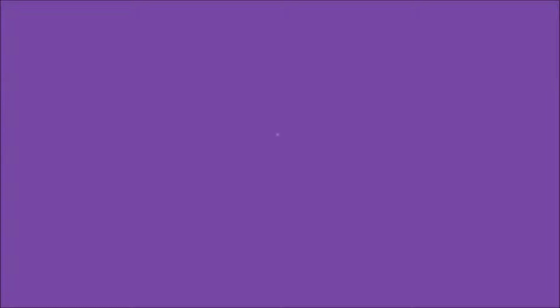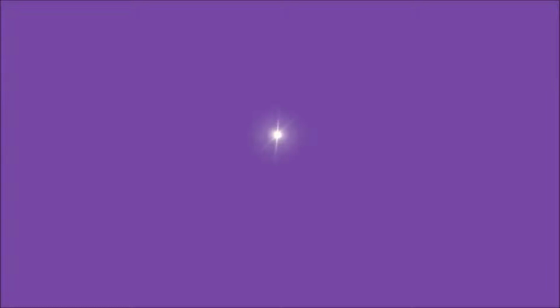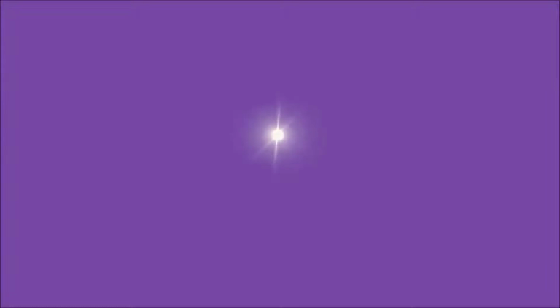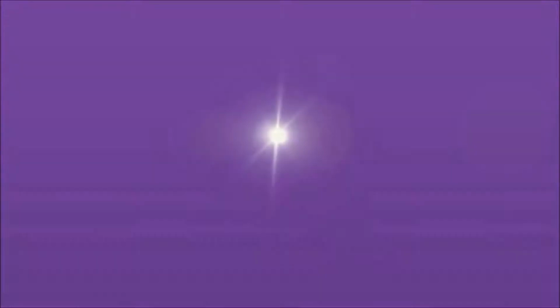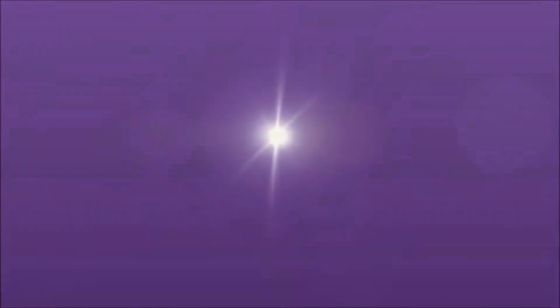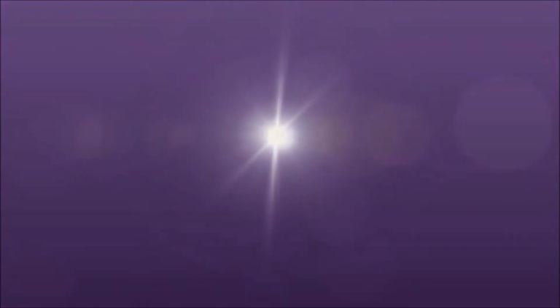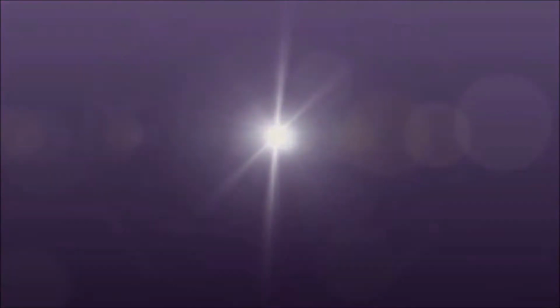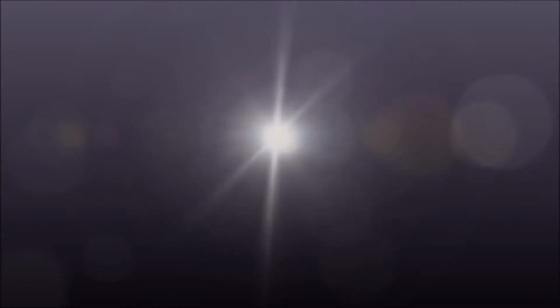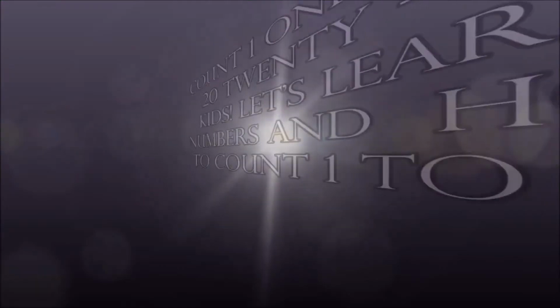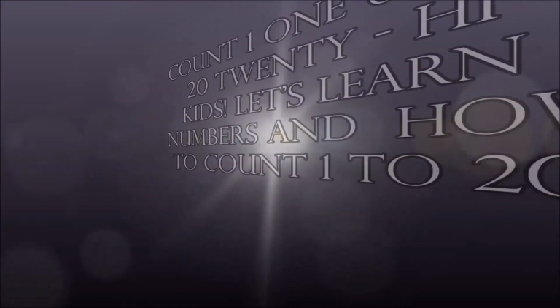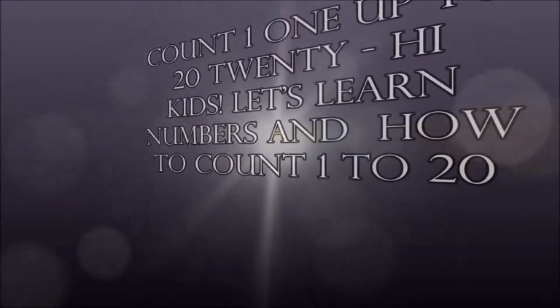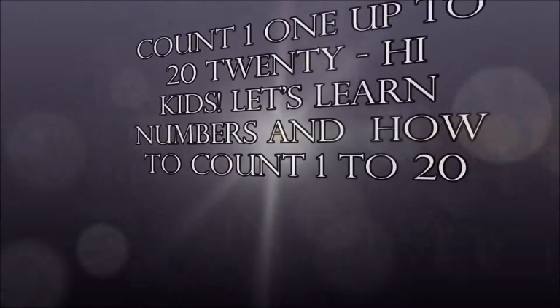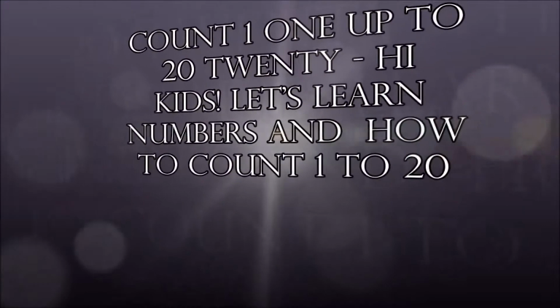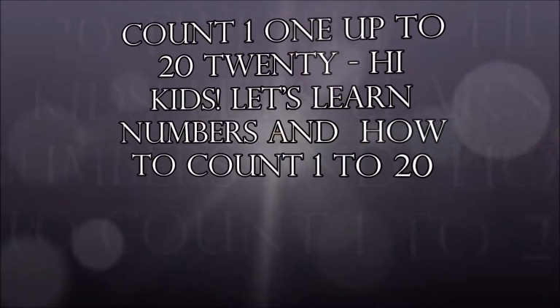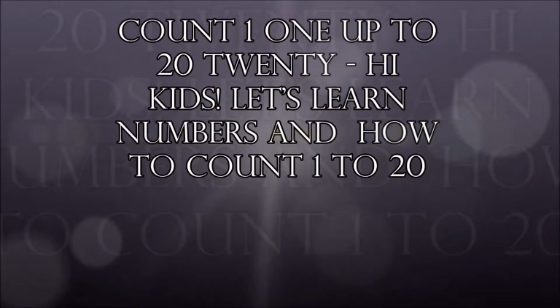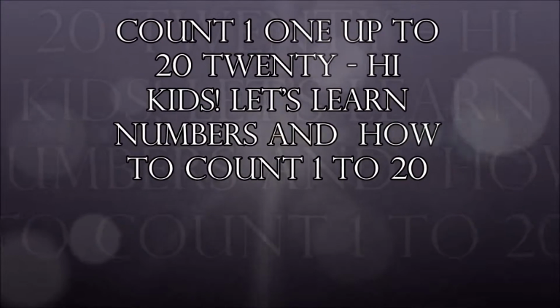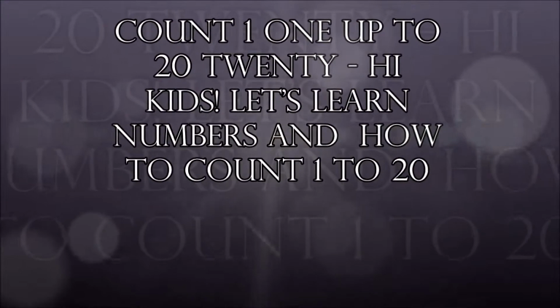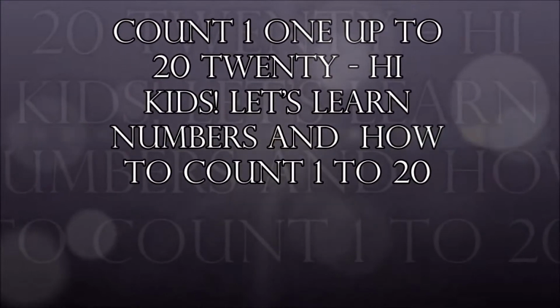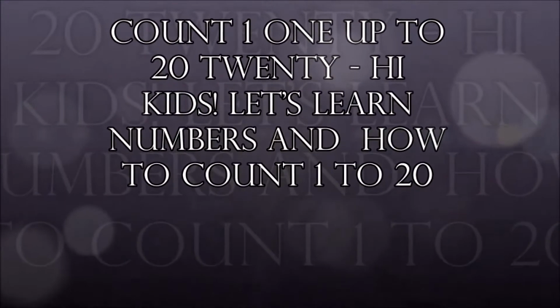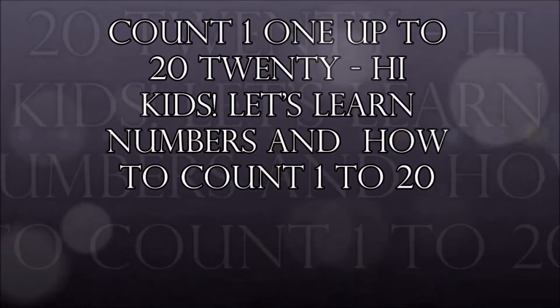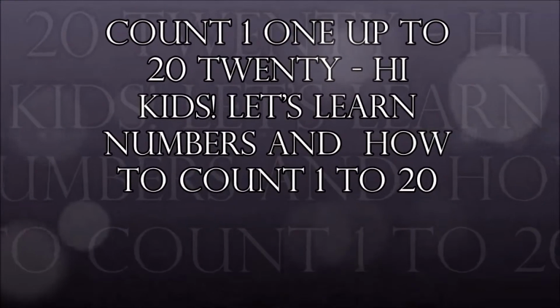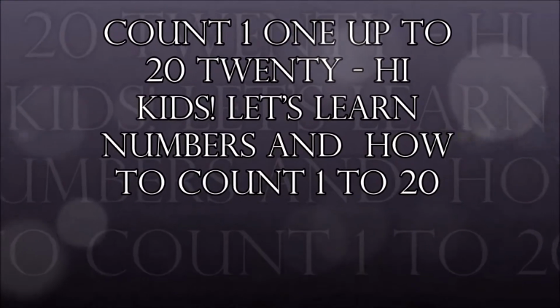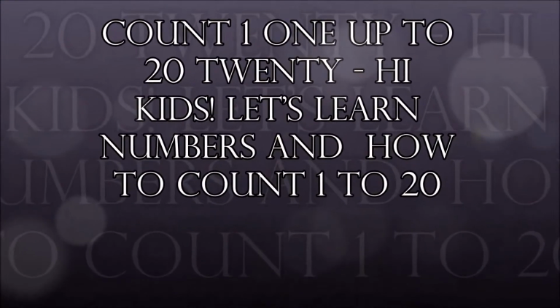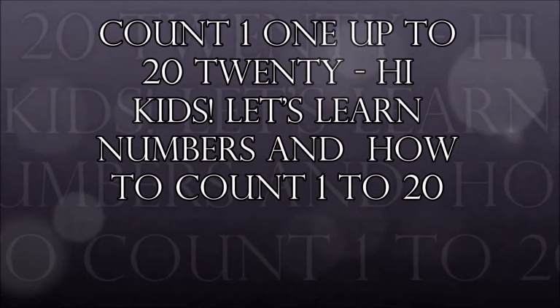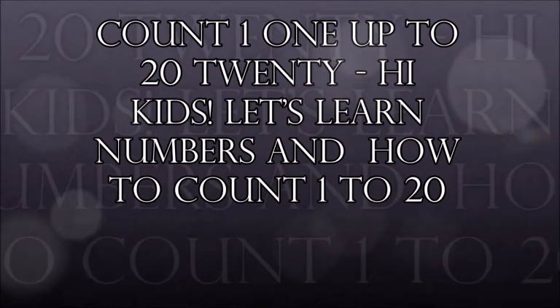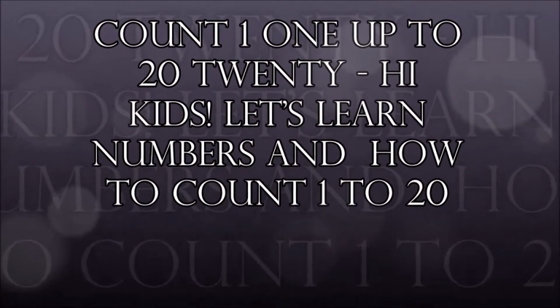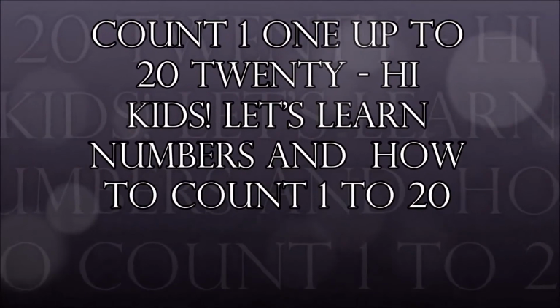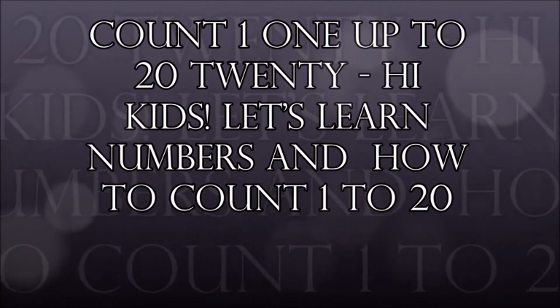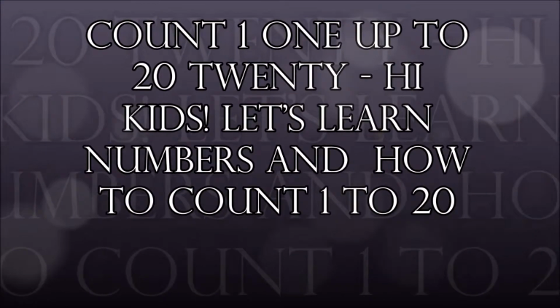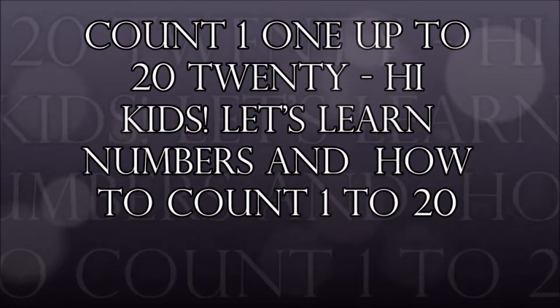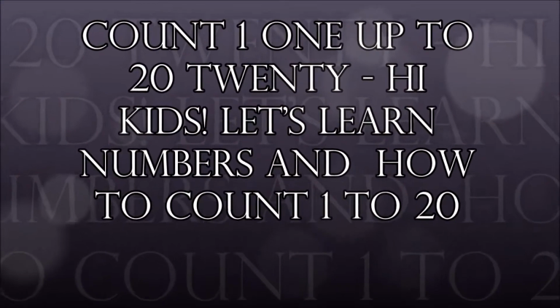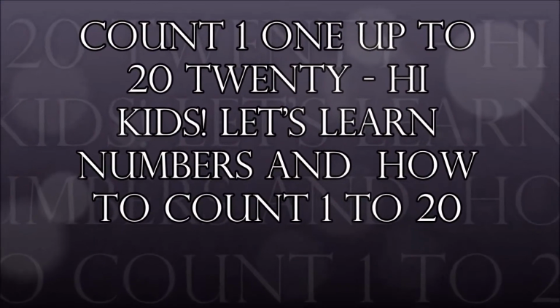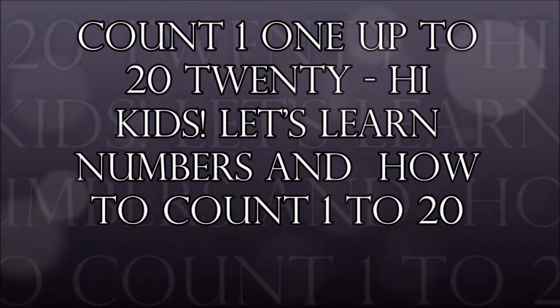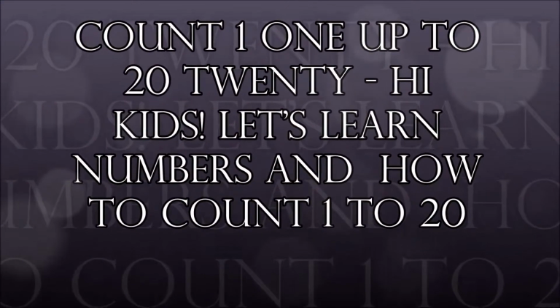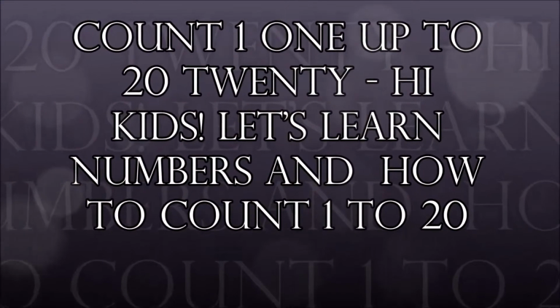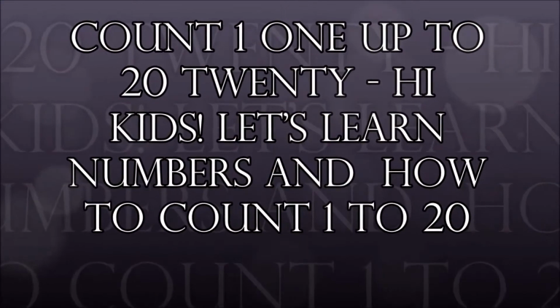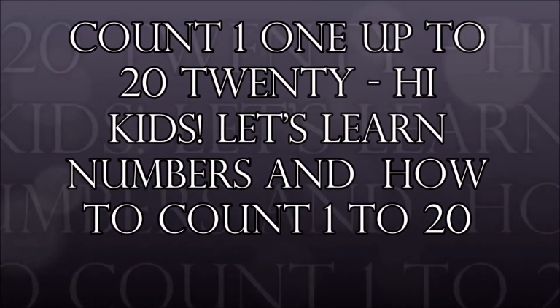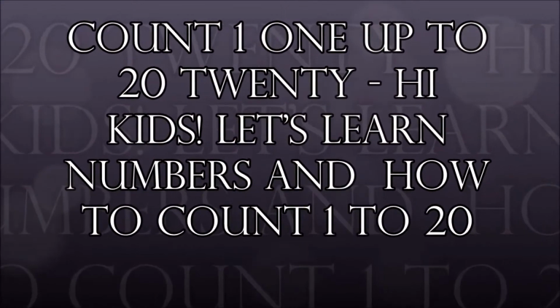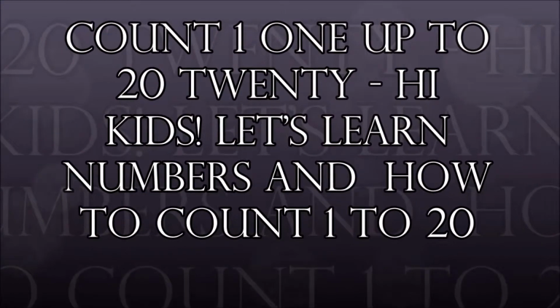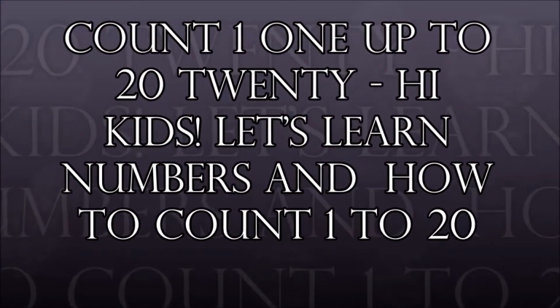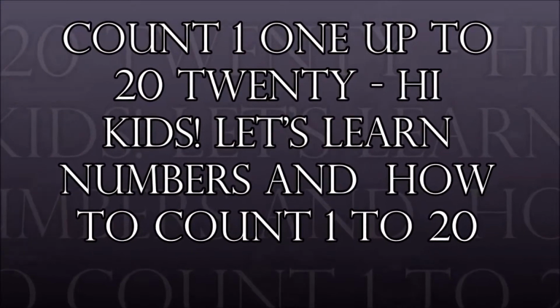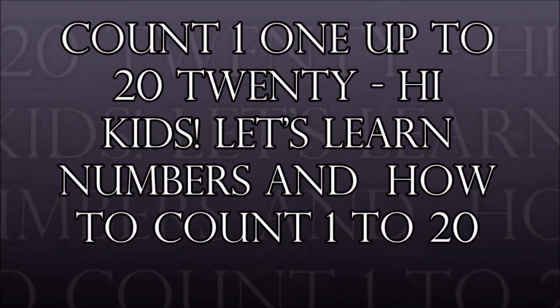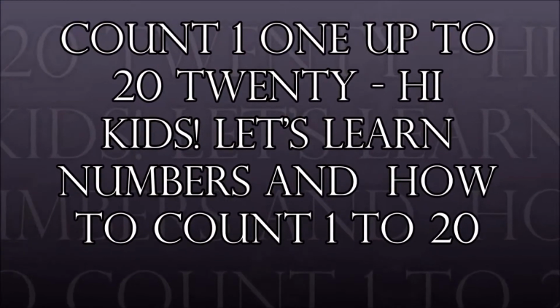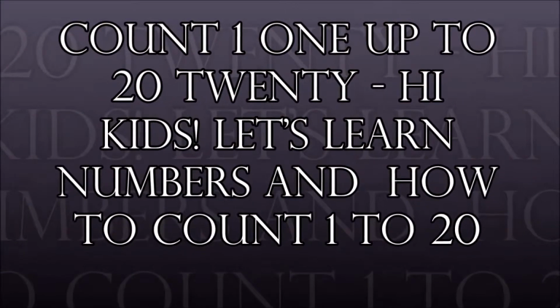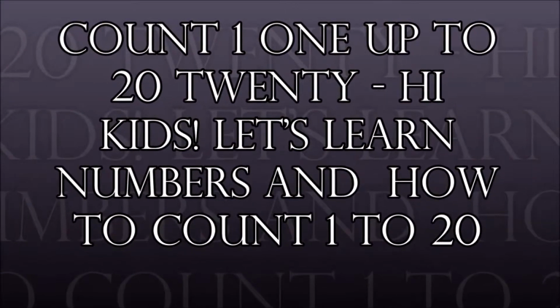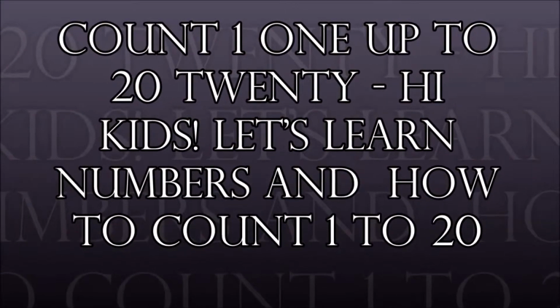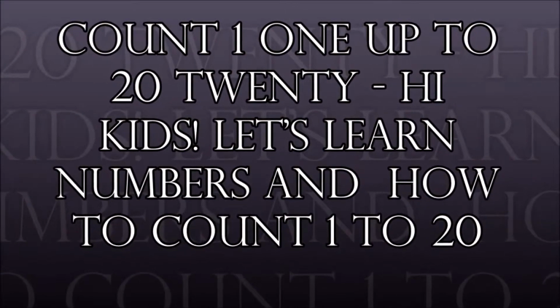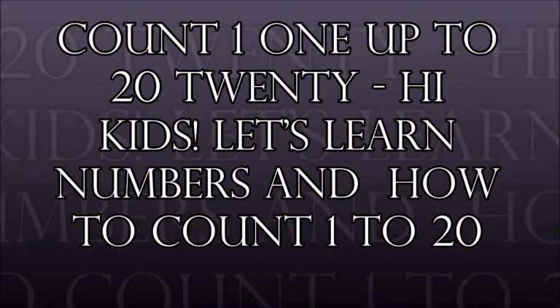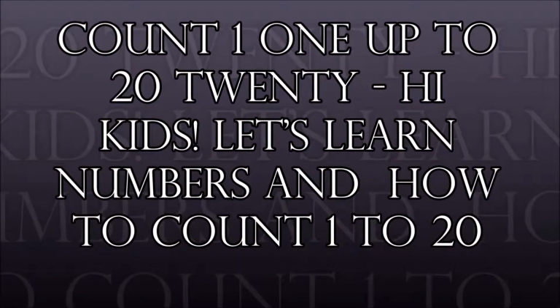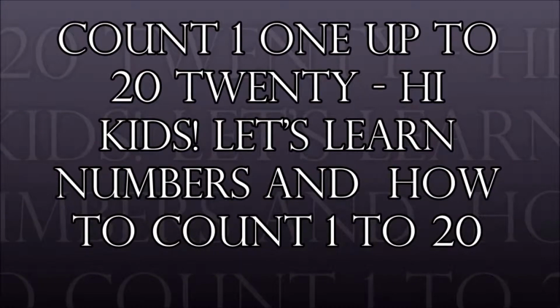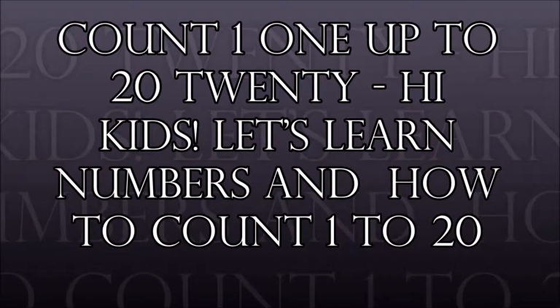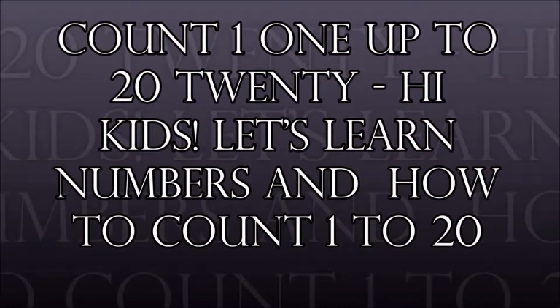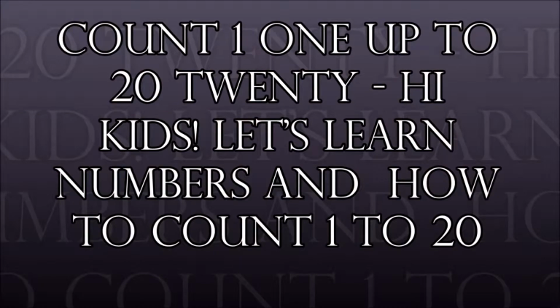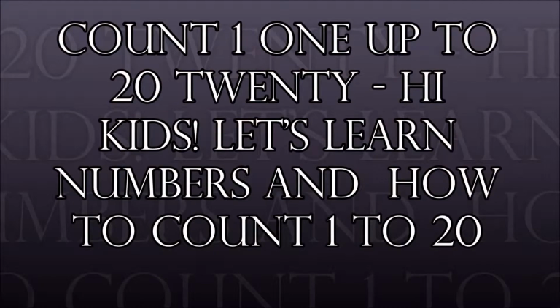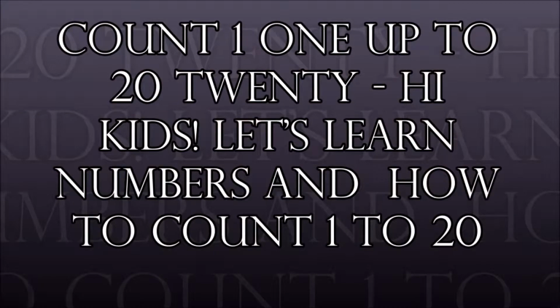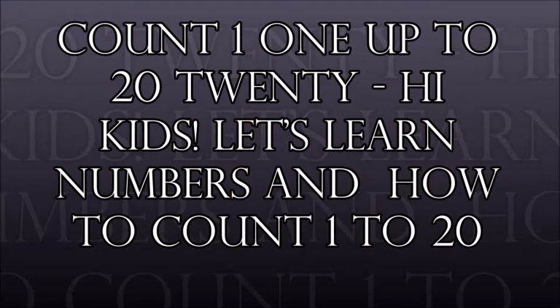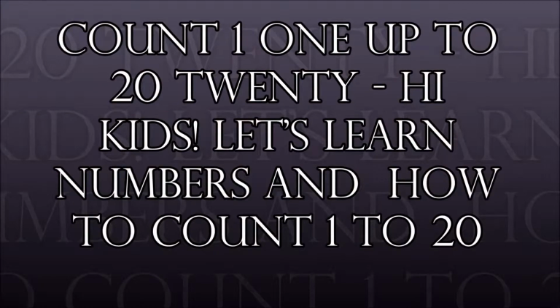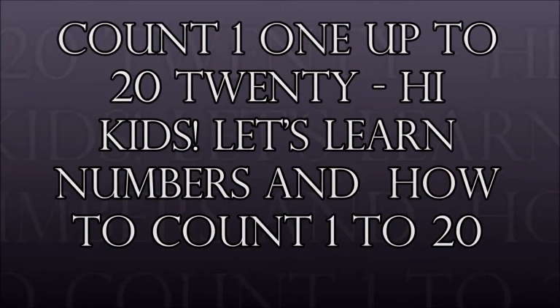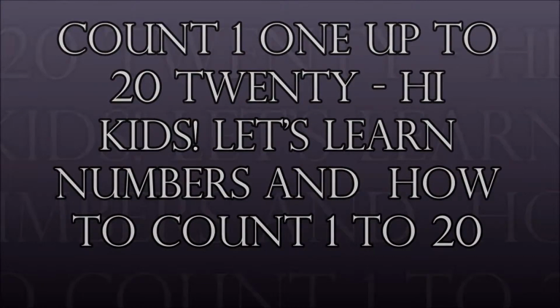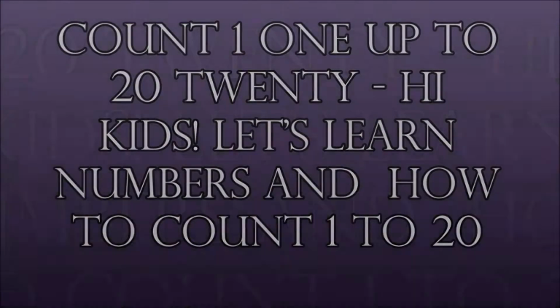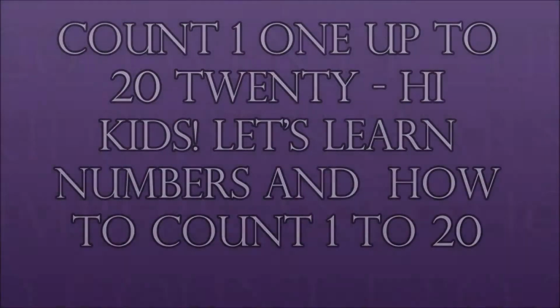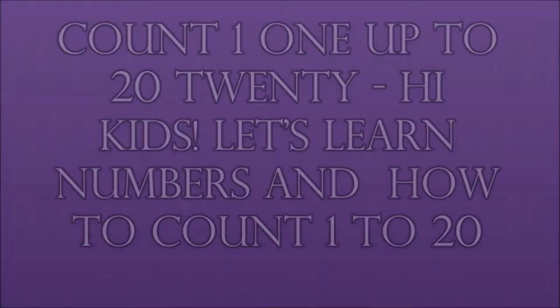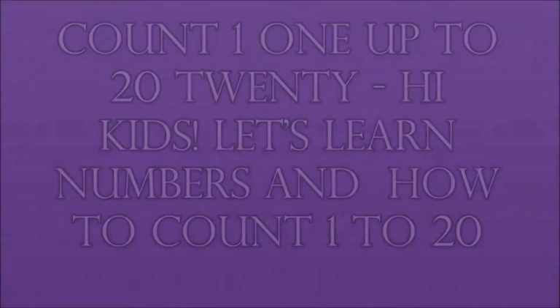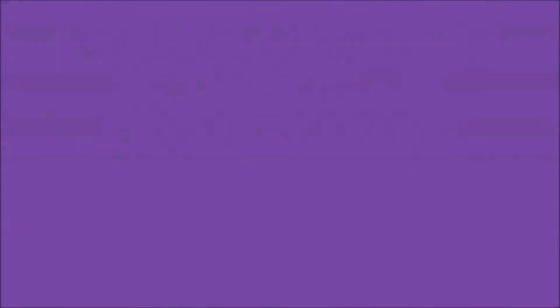Count 1 to 20. Hi kids, let's learn numbers and how to count 1 to 20.